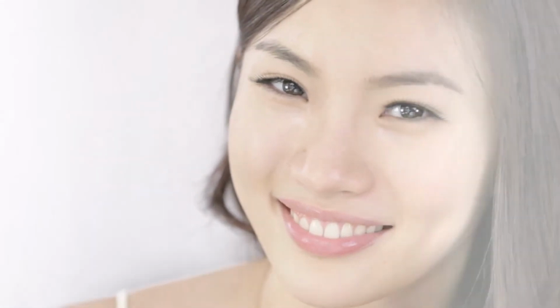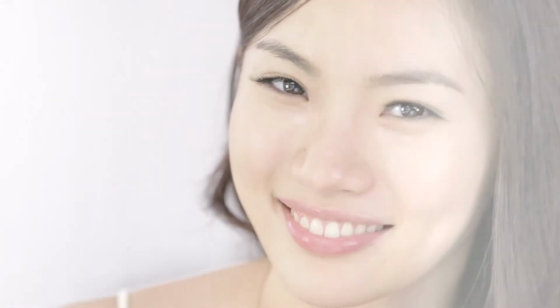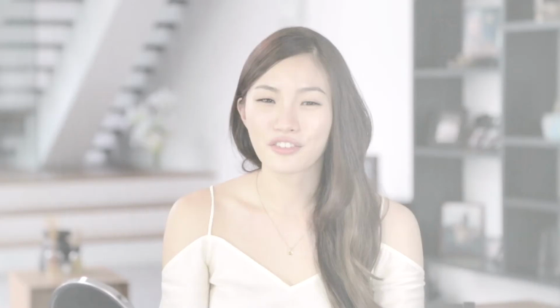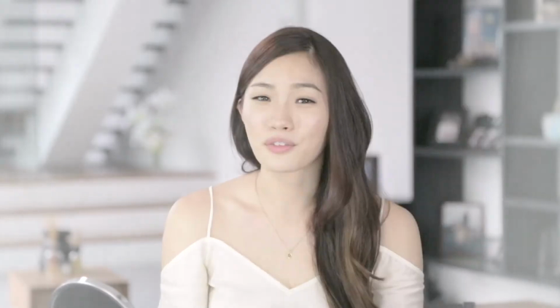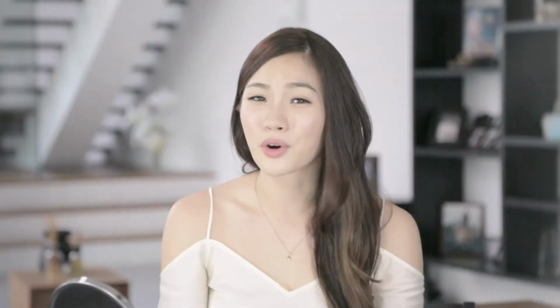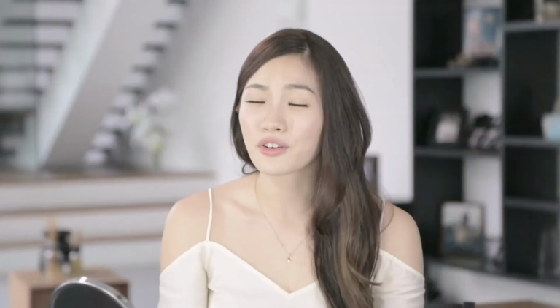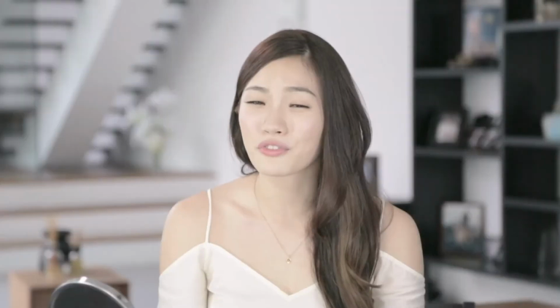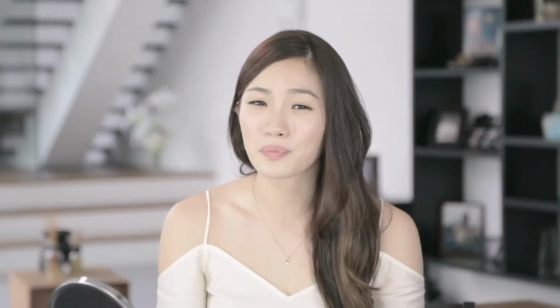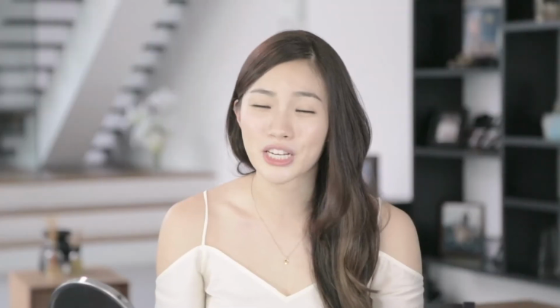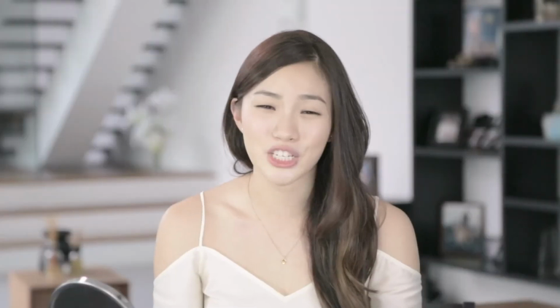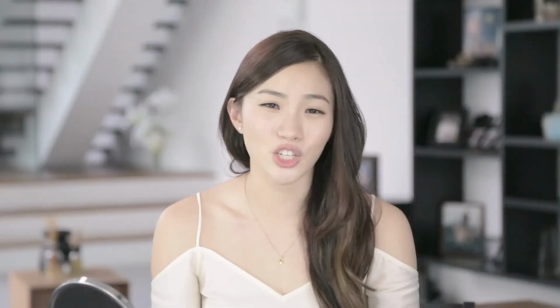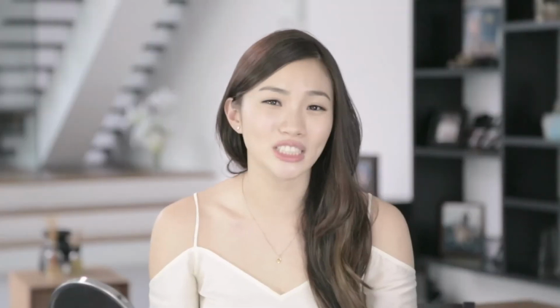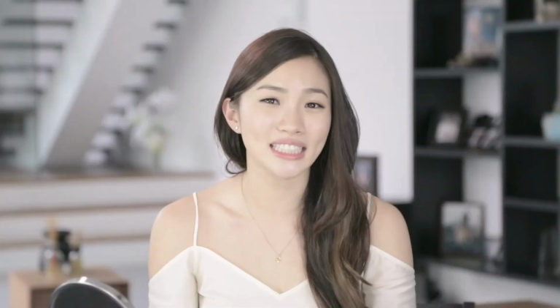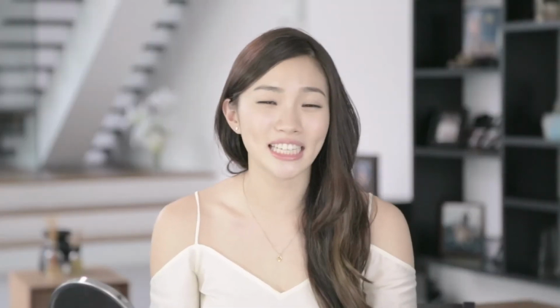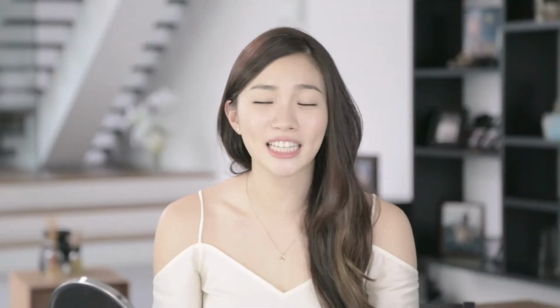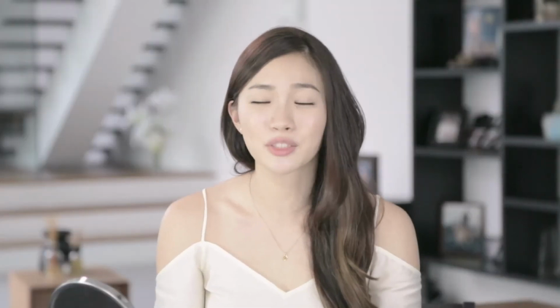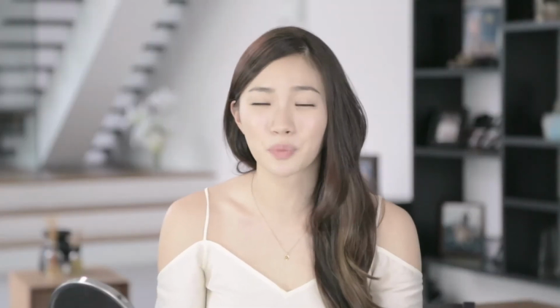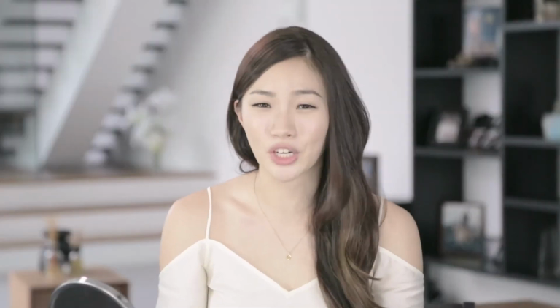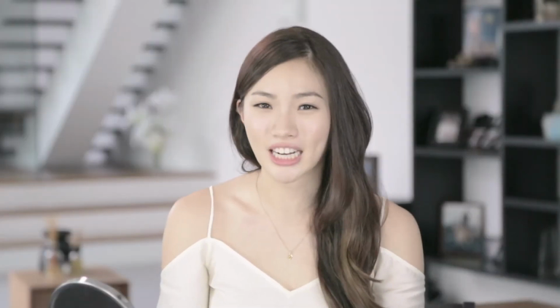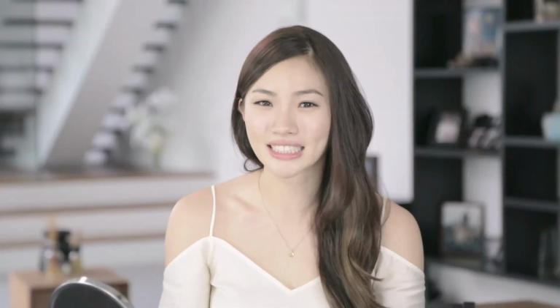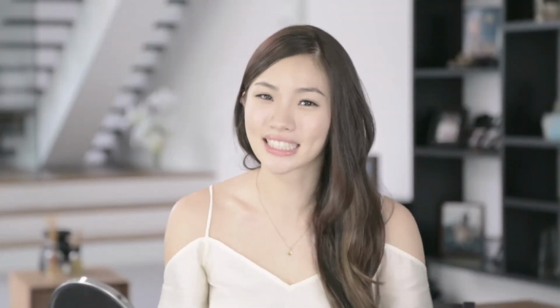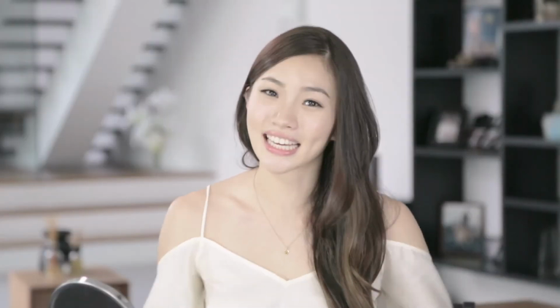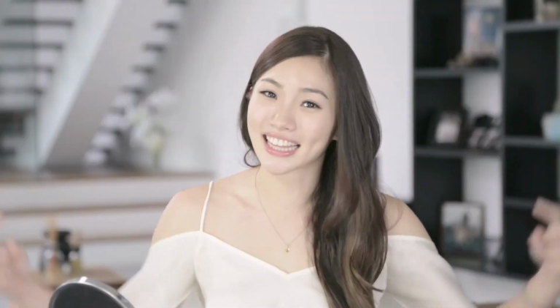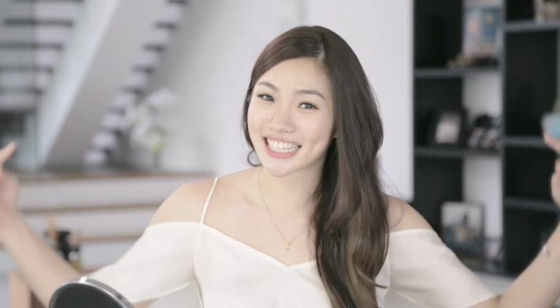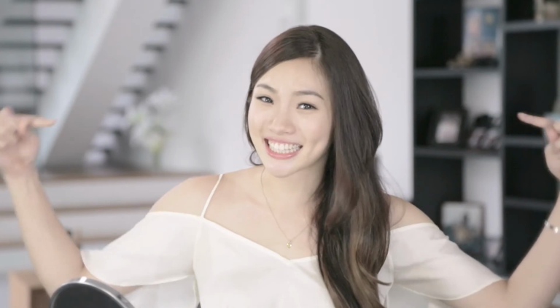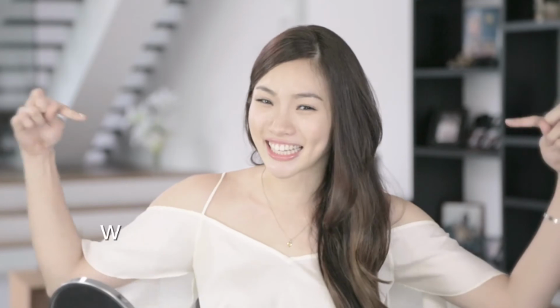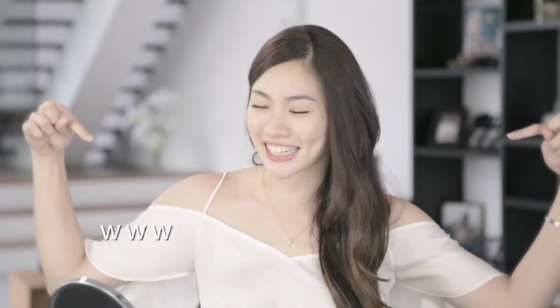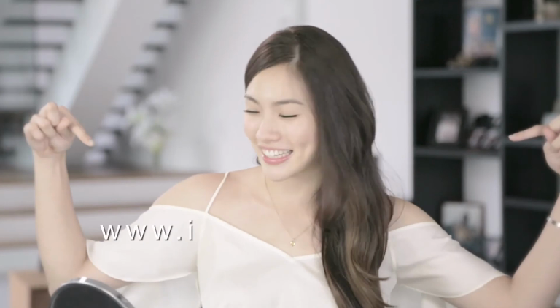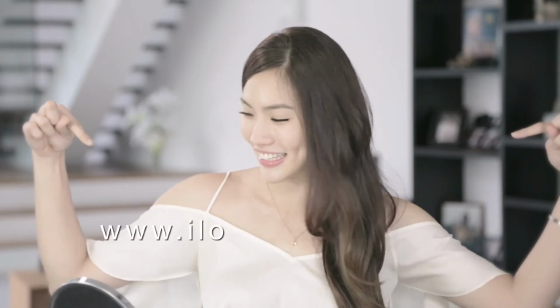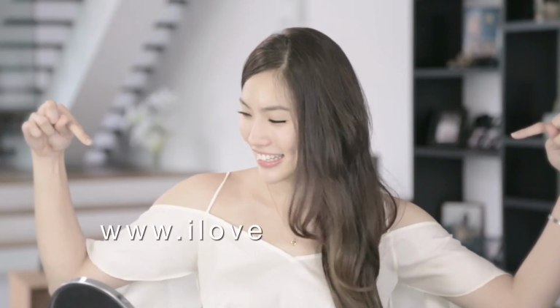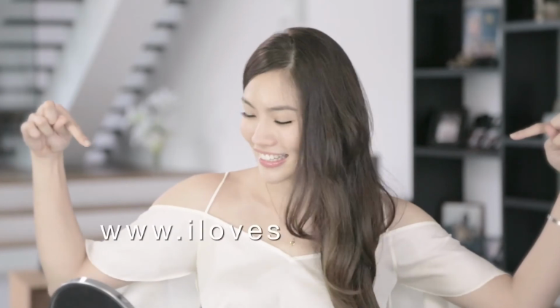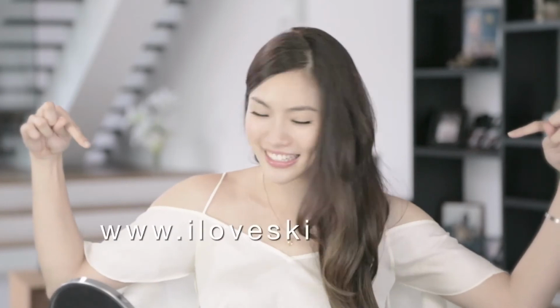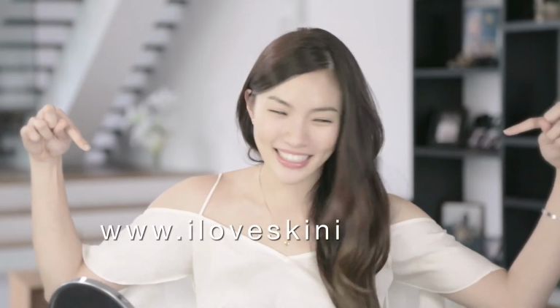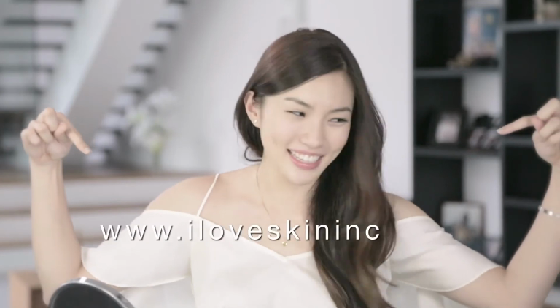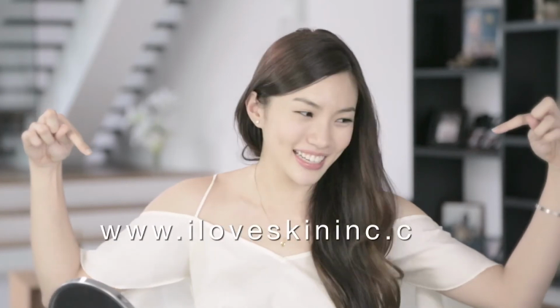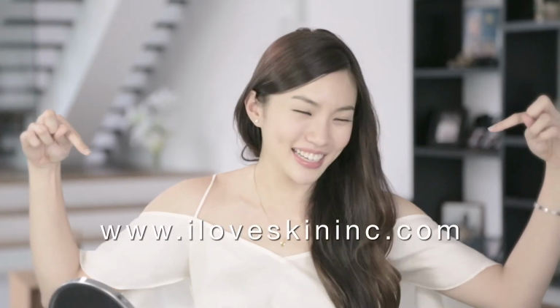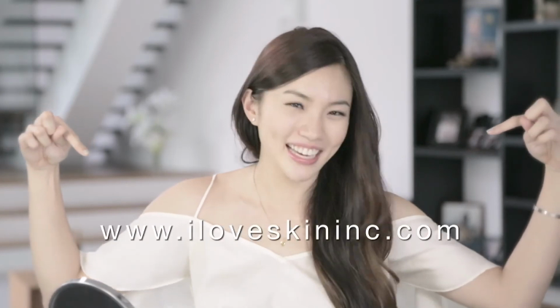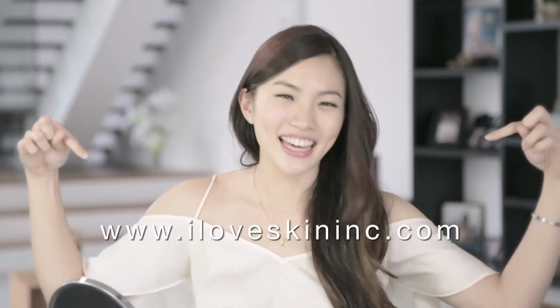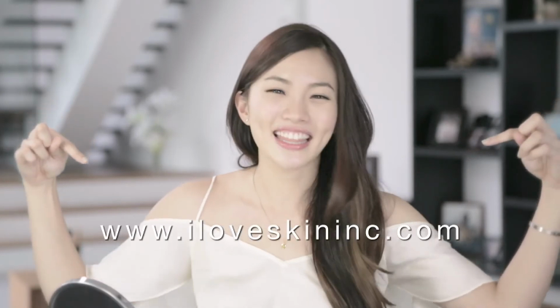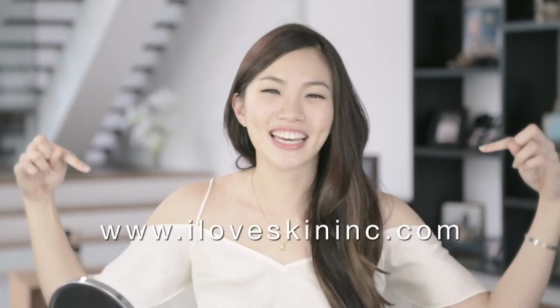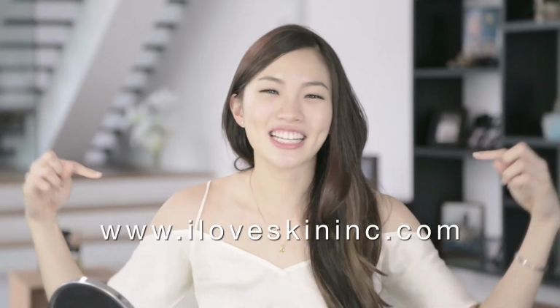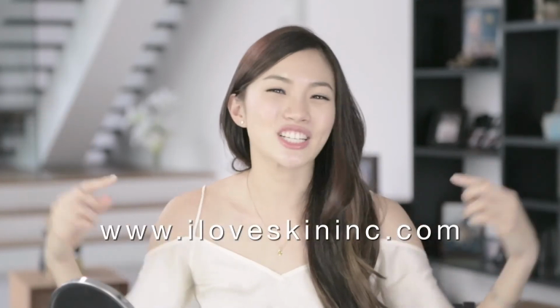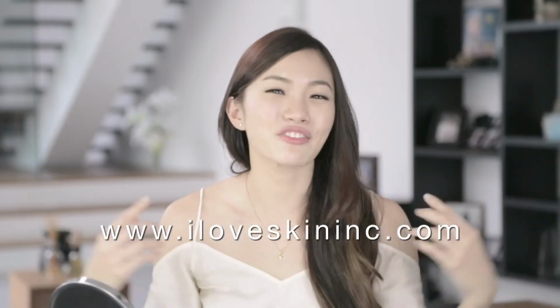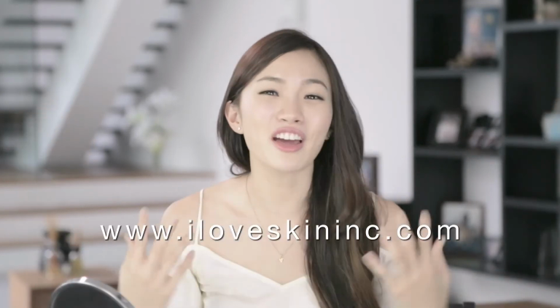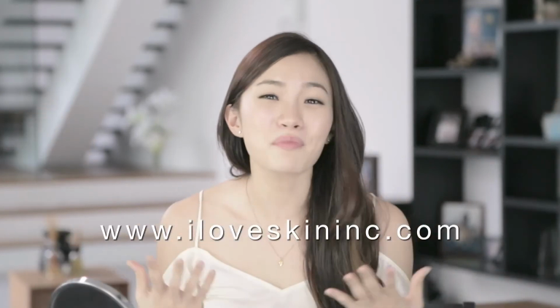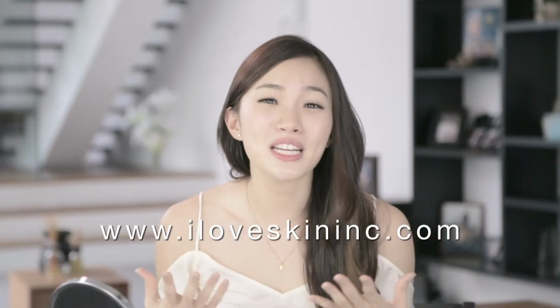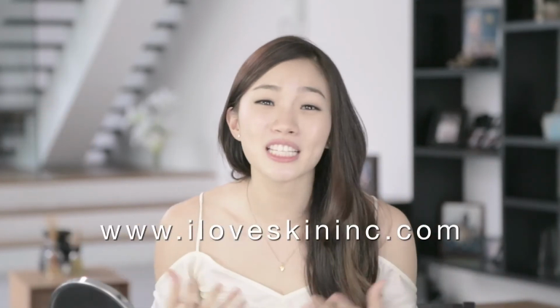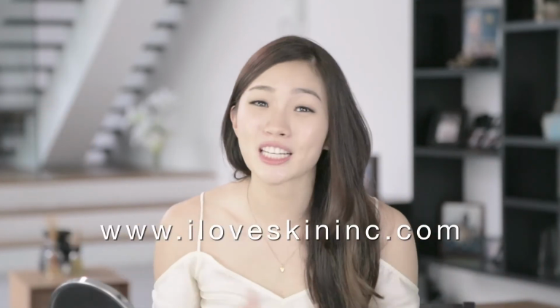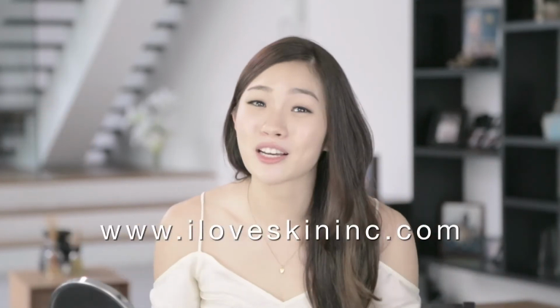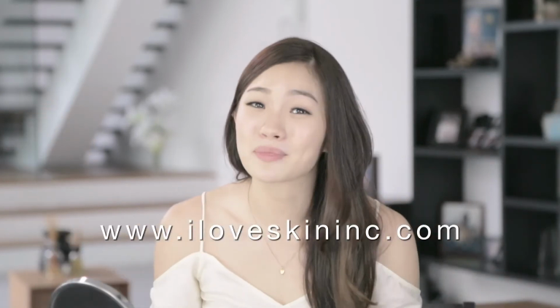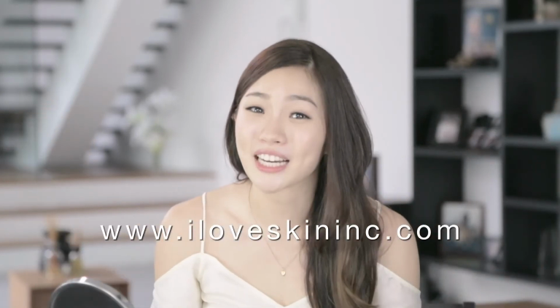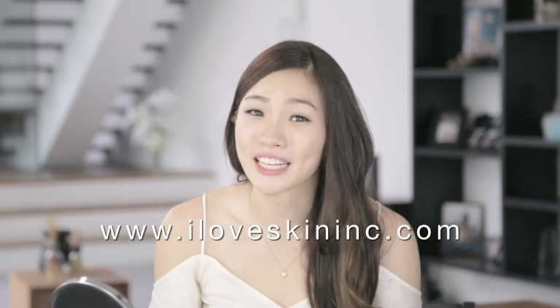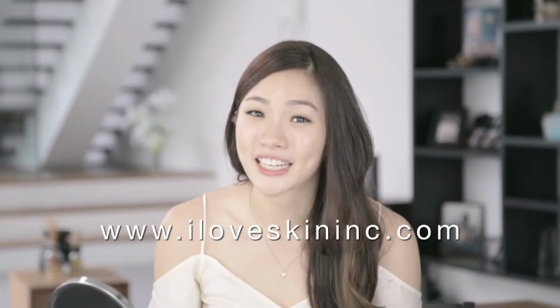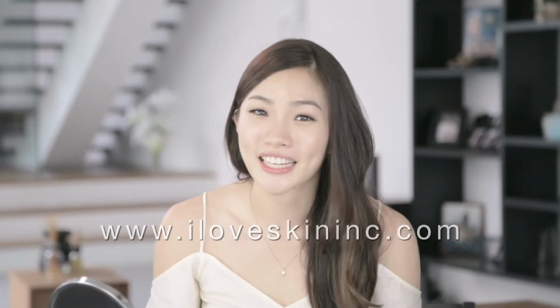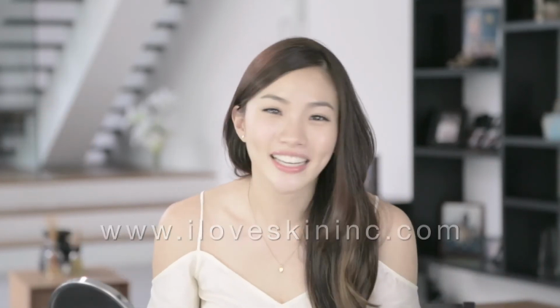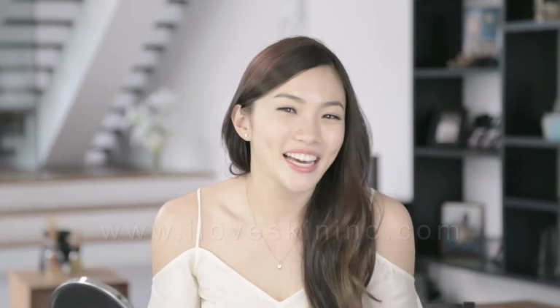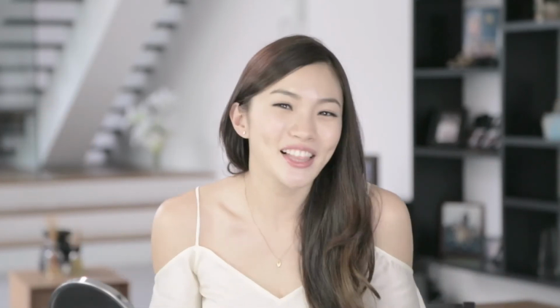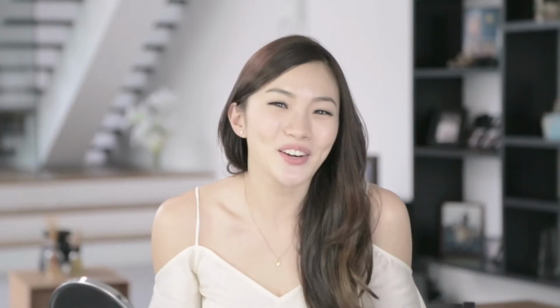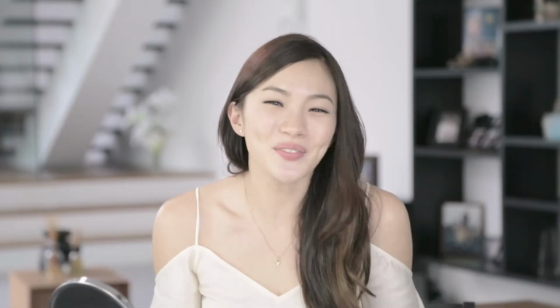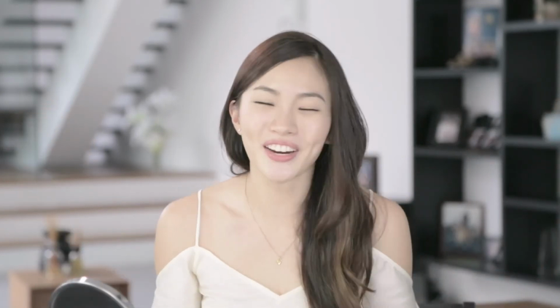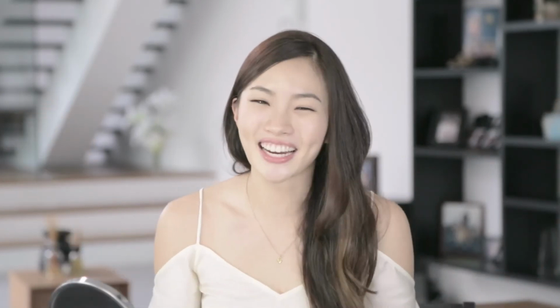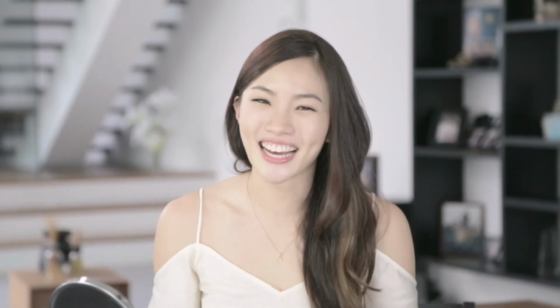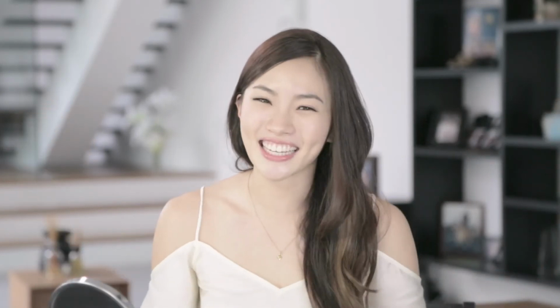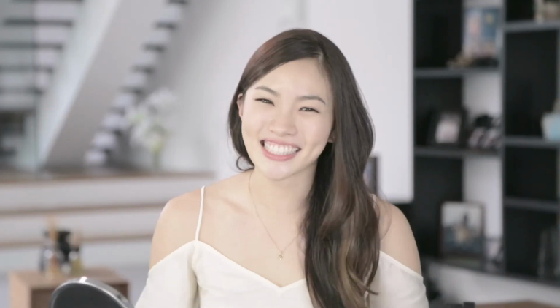For more information on Skin Inc's products, click this link. There — just 5 minutes and I'm done. Hello, bright eyes!